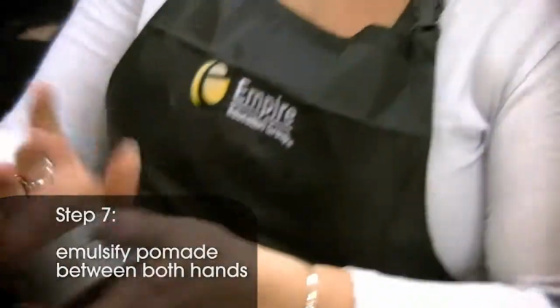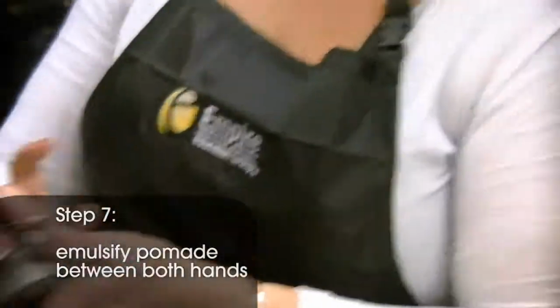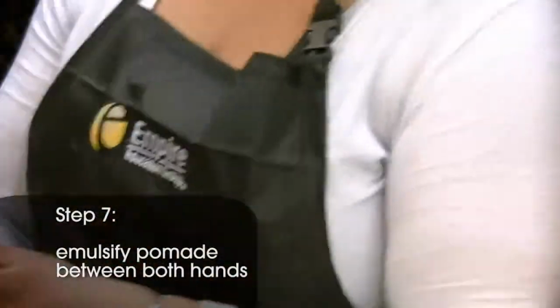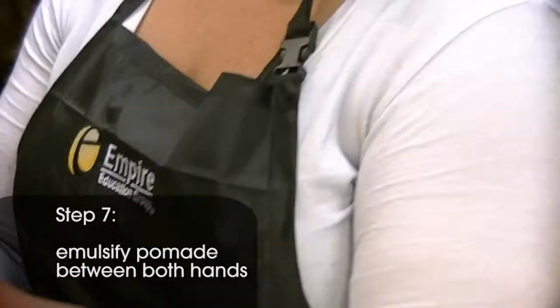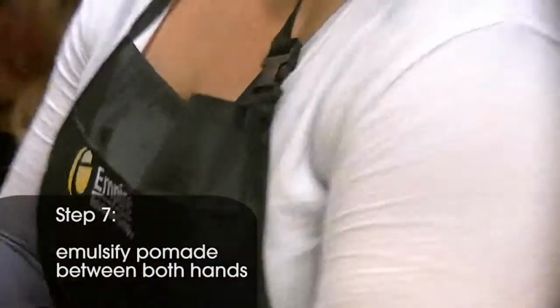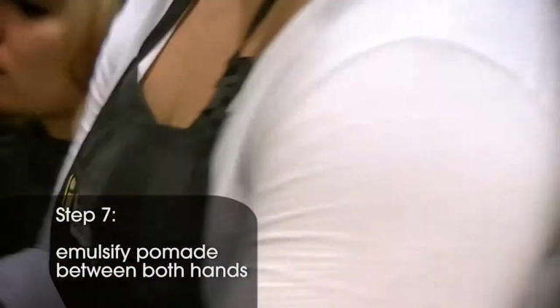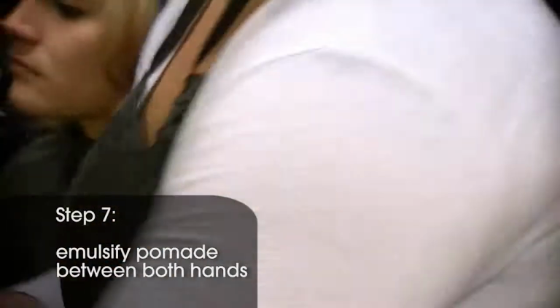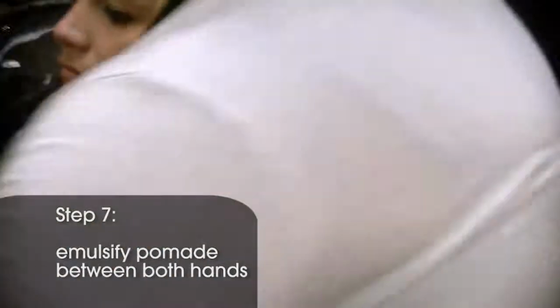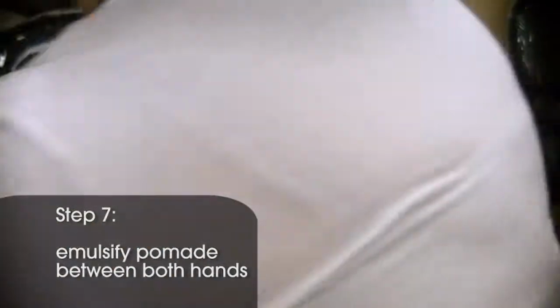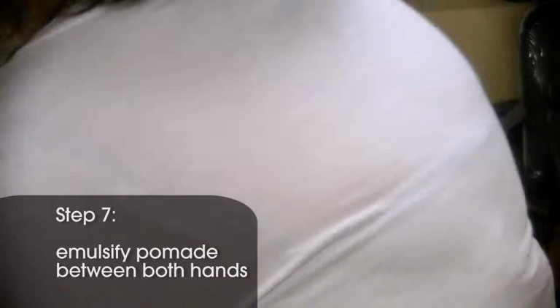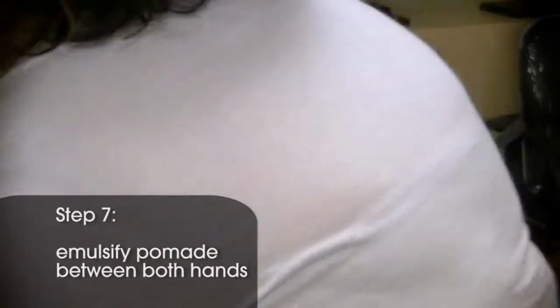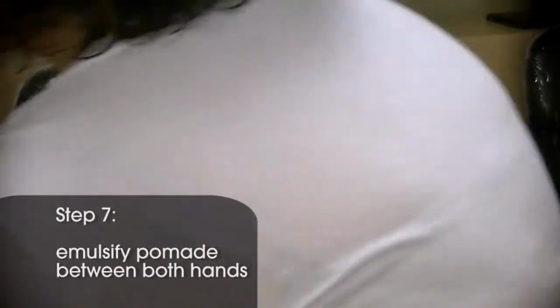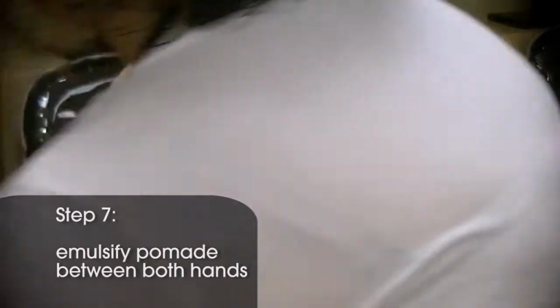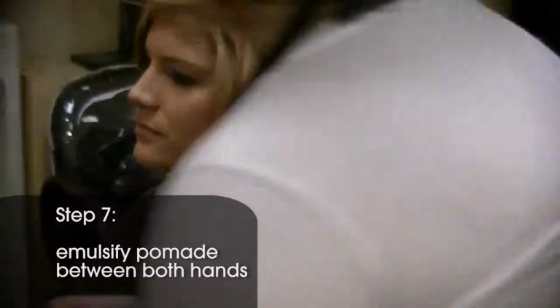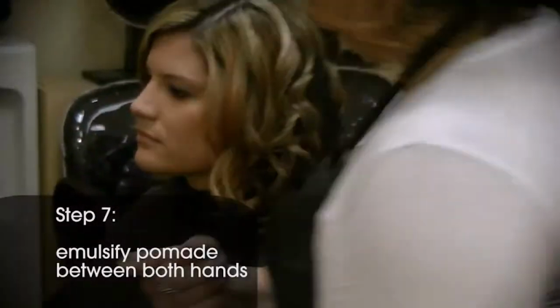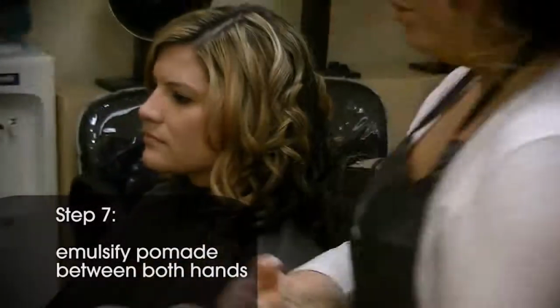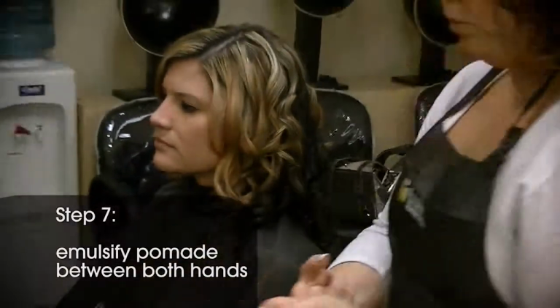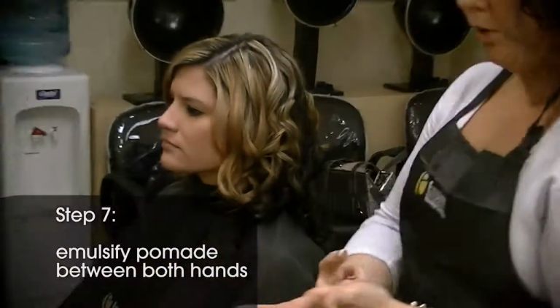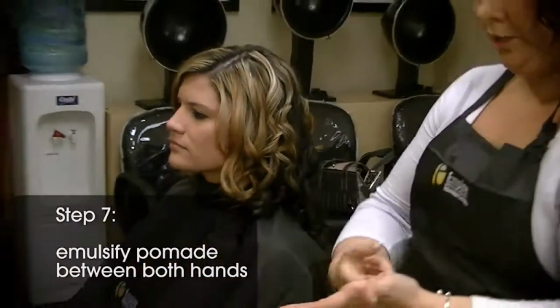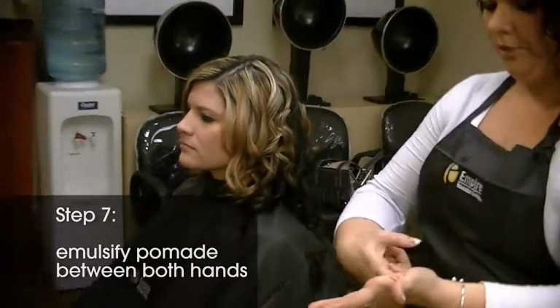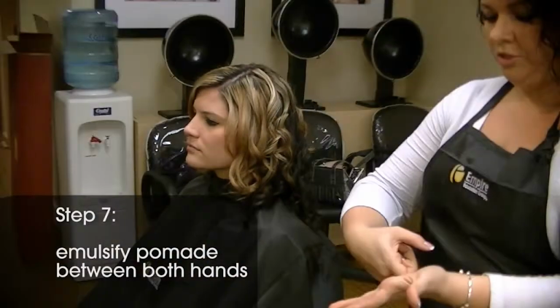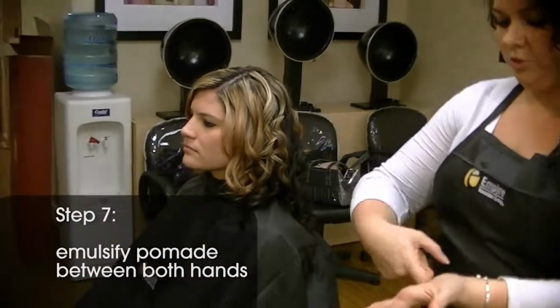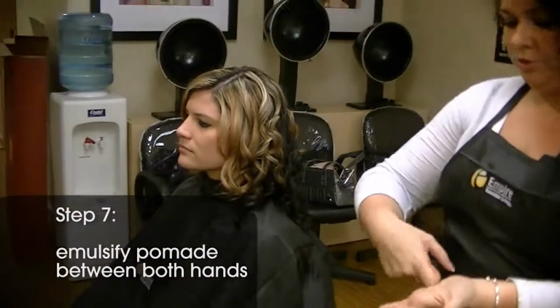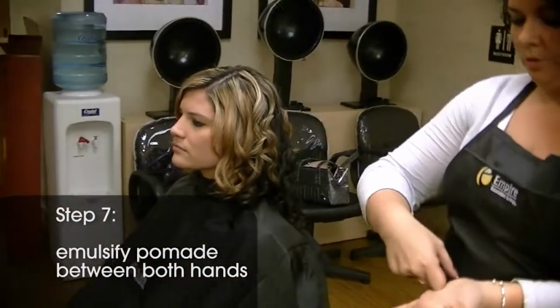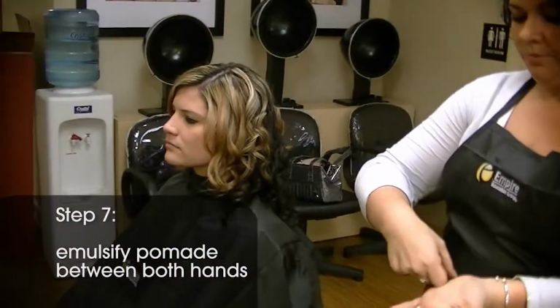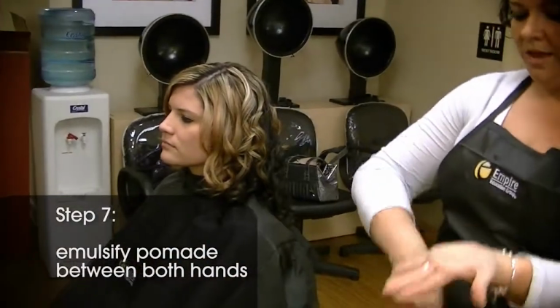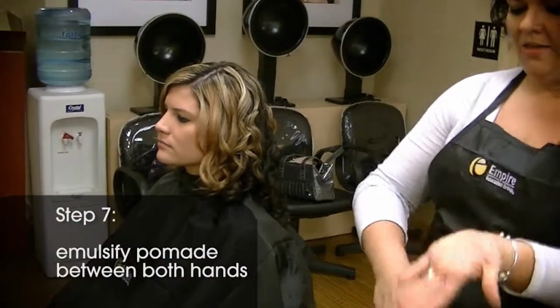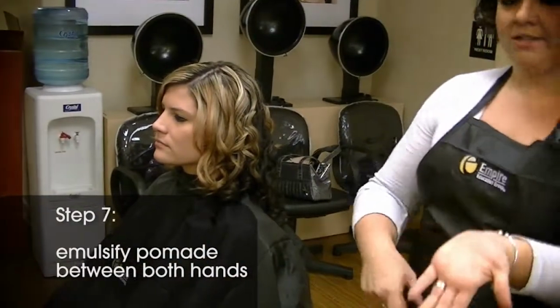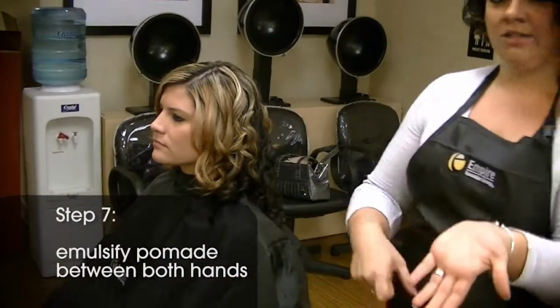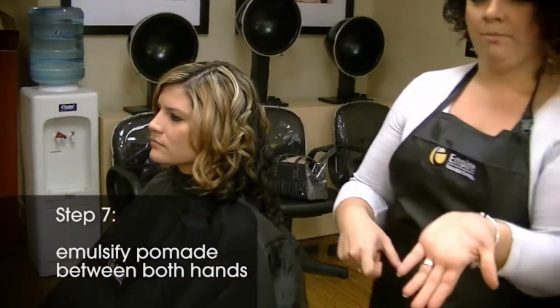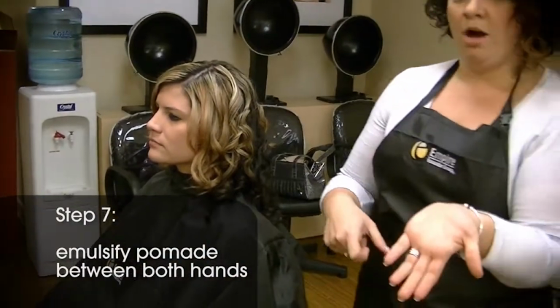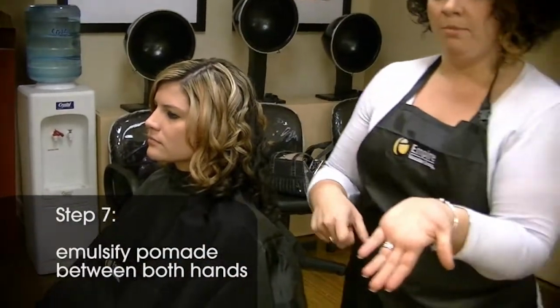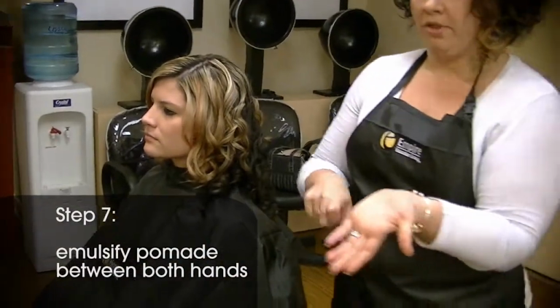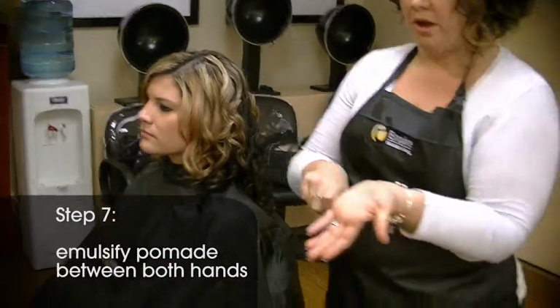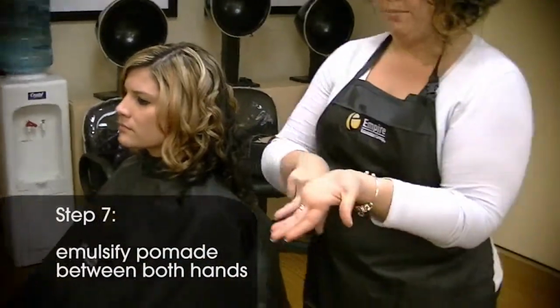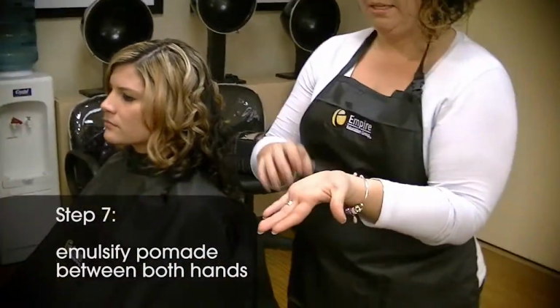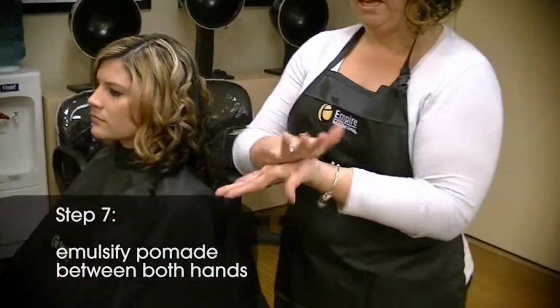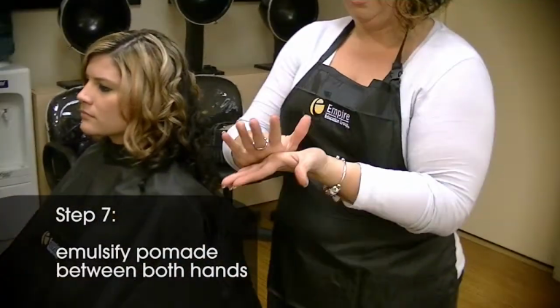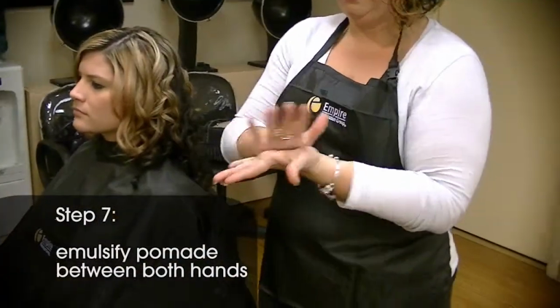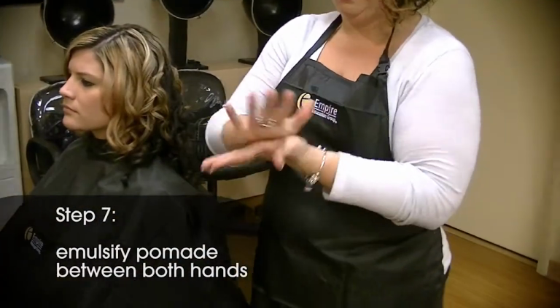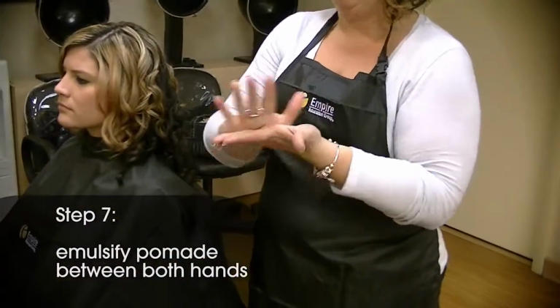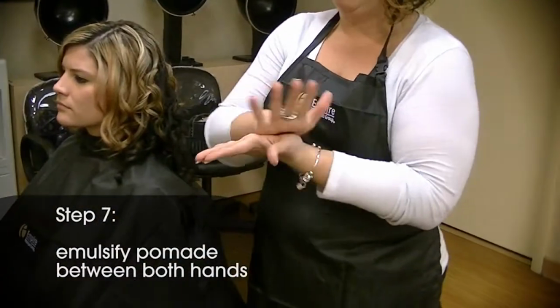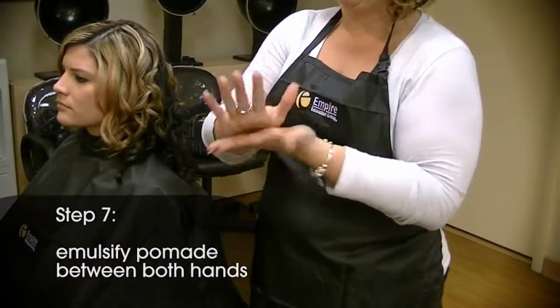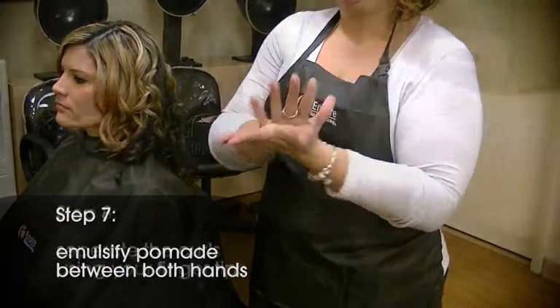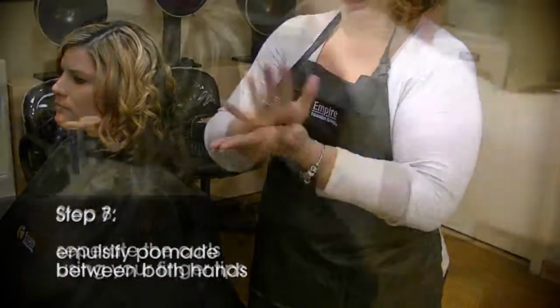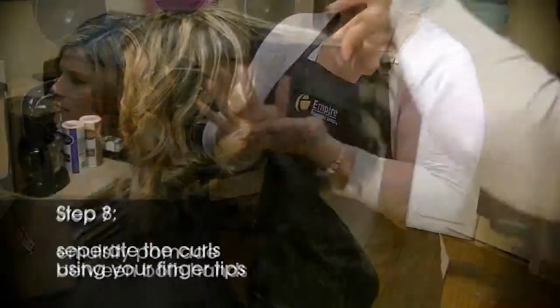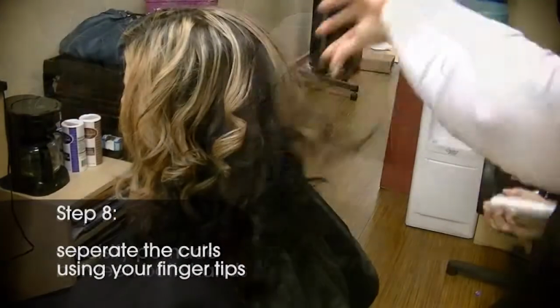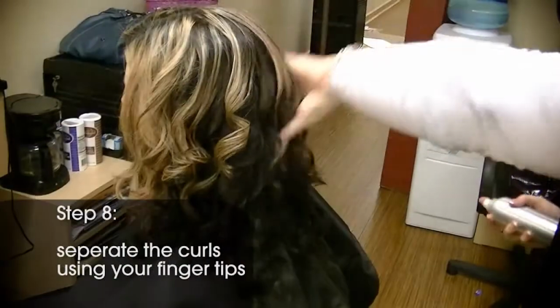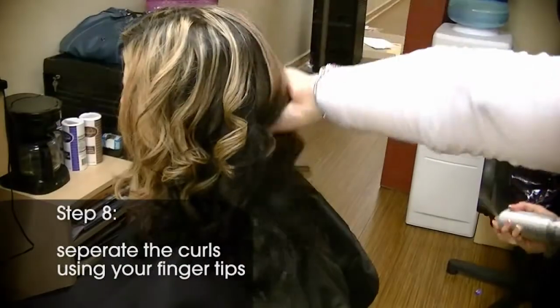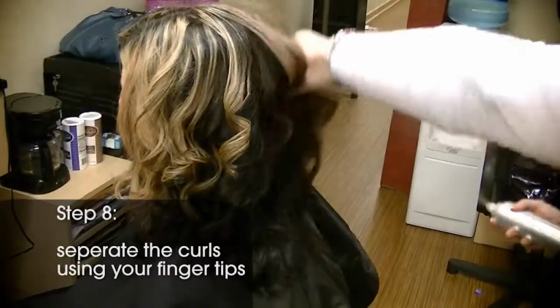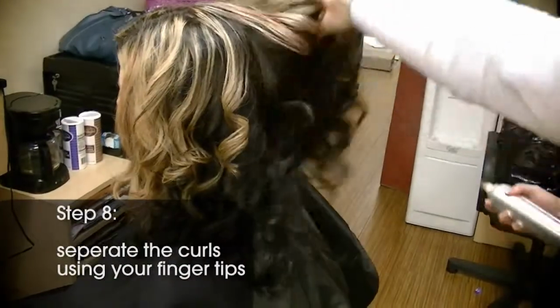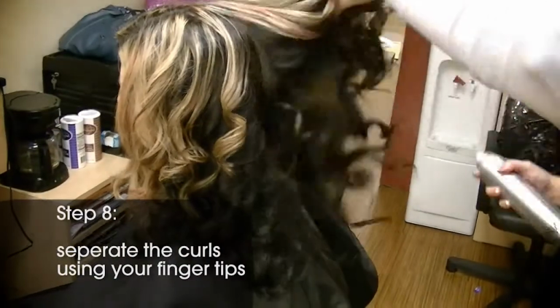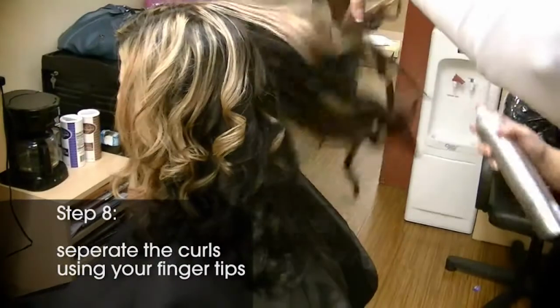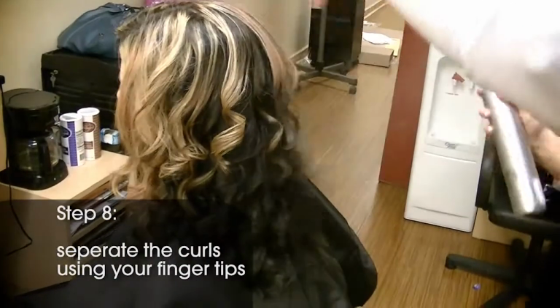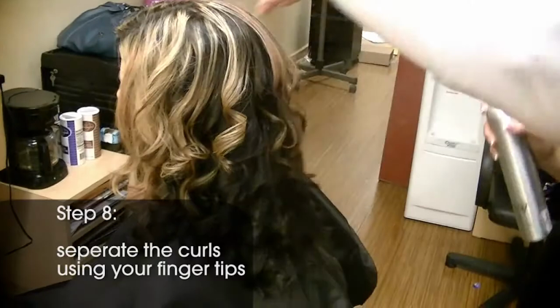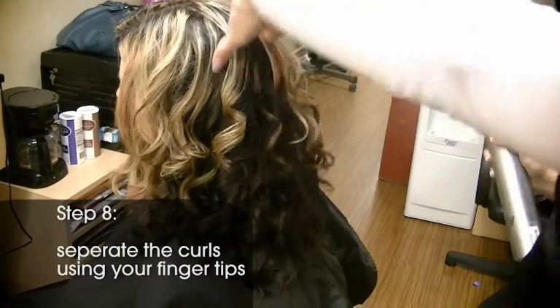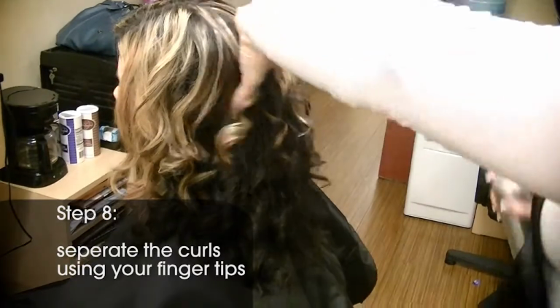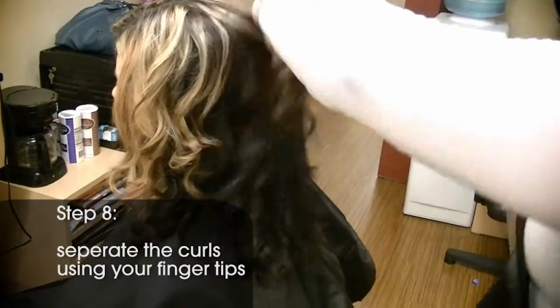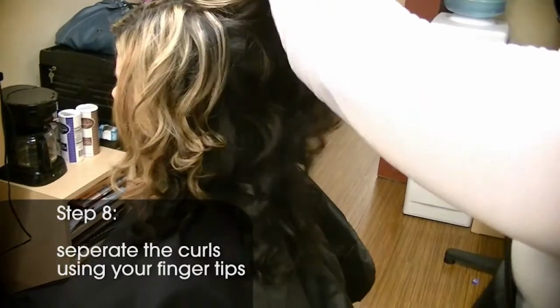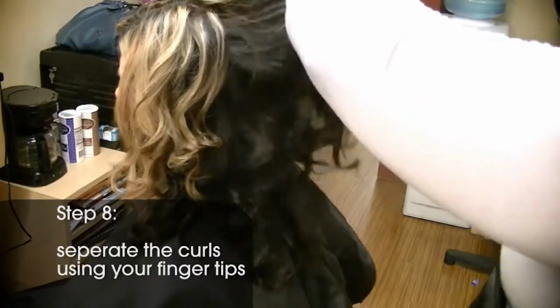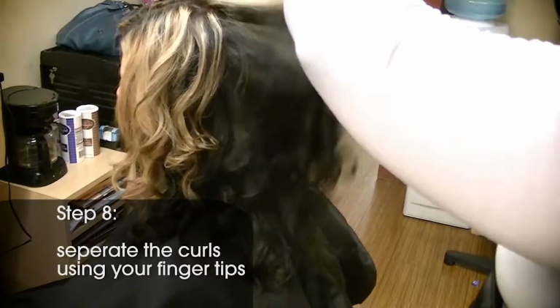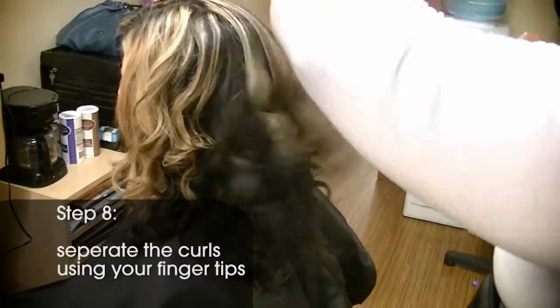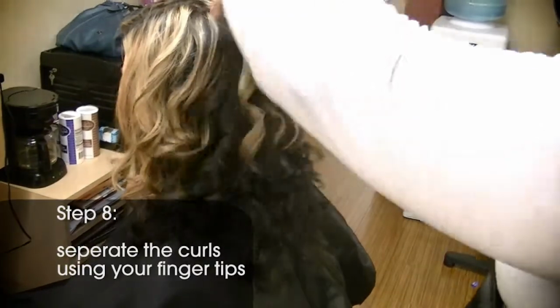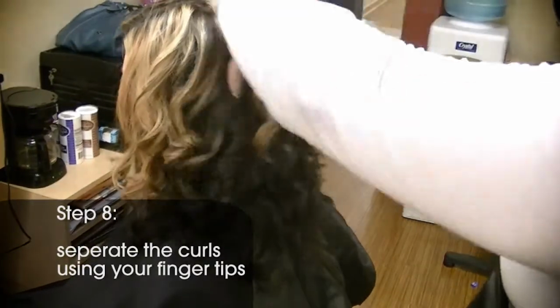Step 7: emulsify pomade between both hands. Step 8: separate the curls using your fingertips.